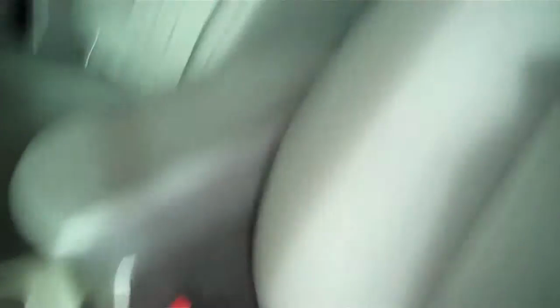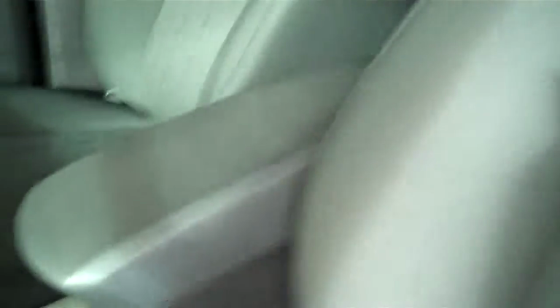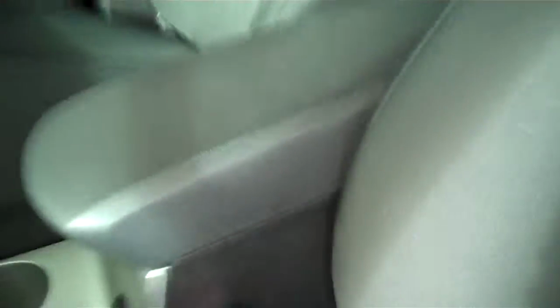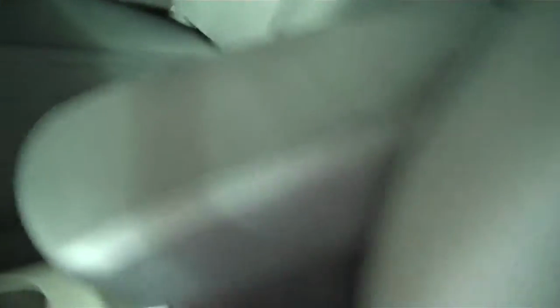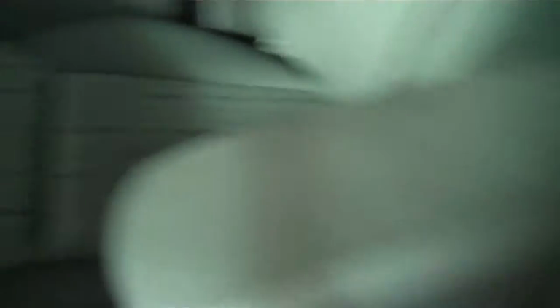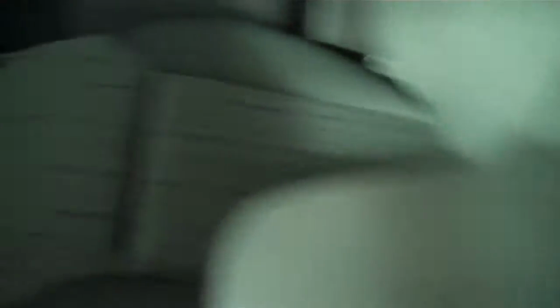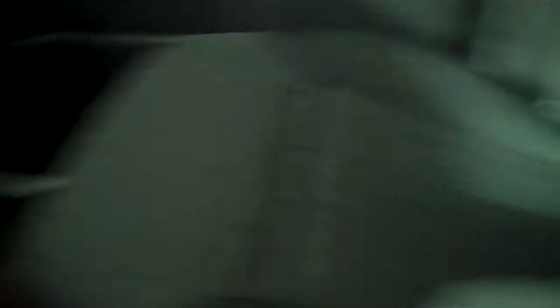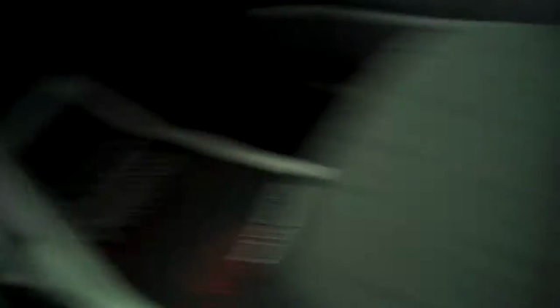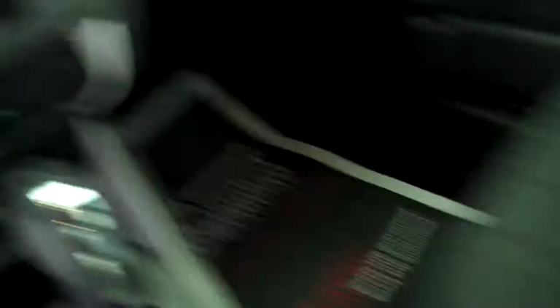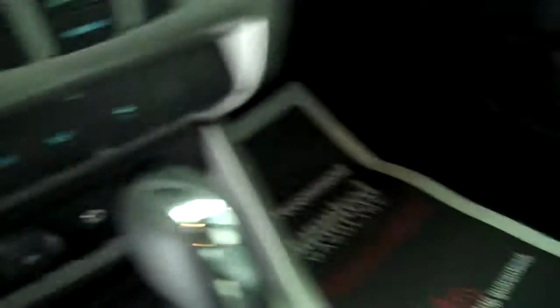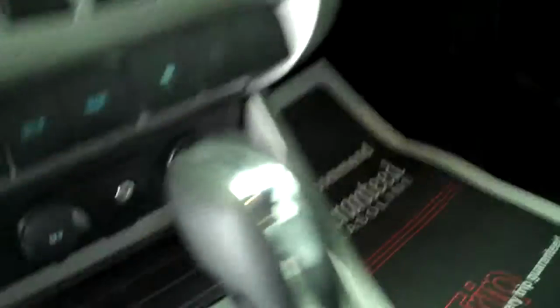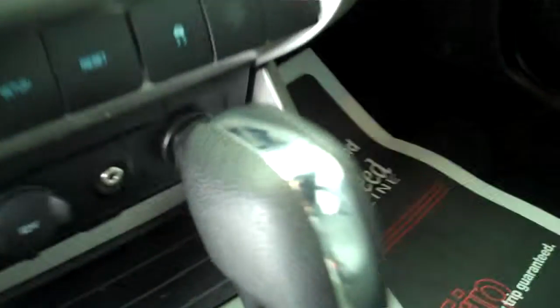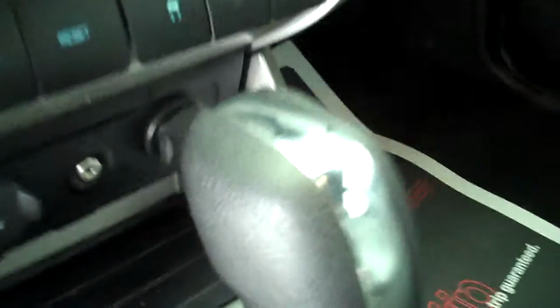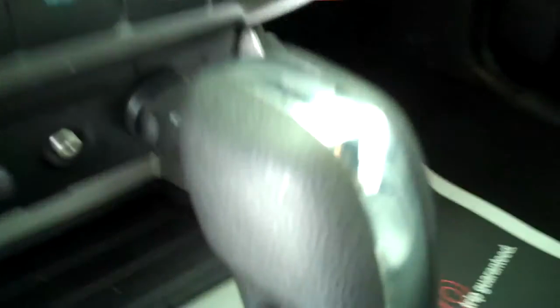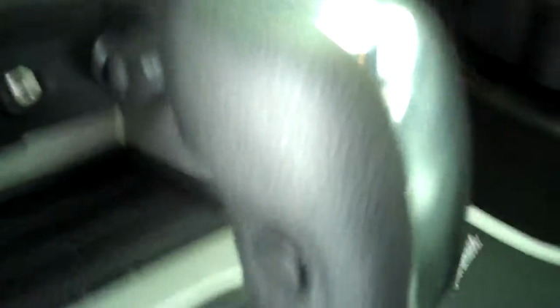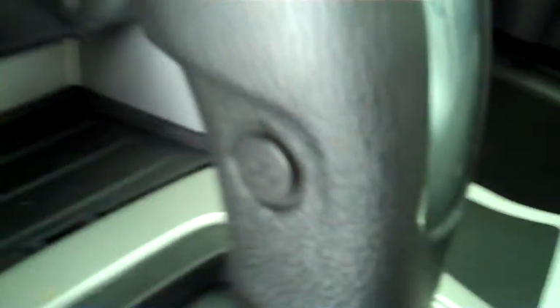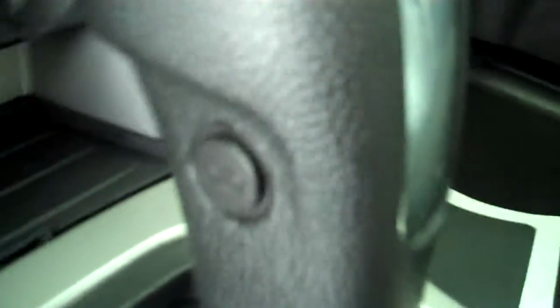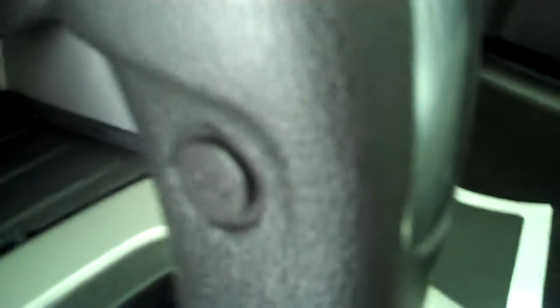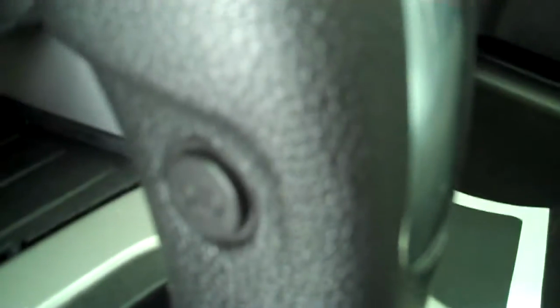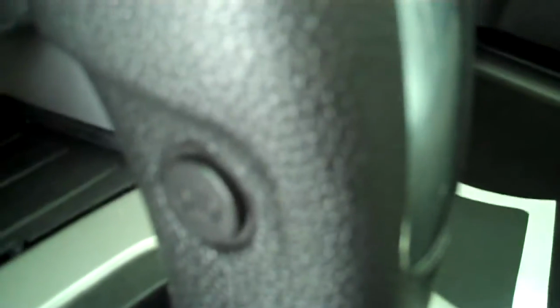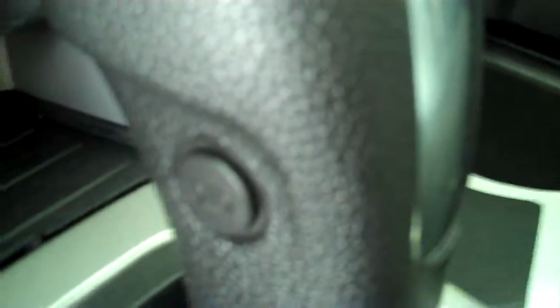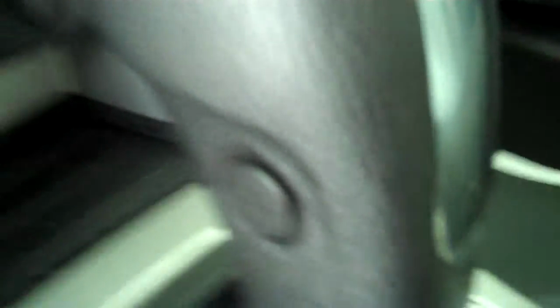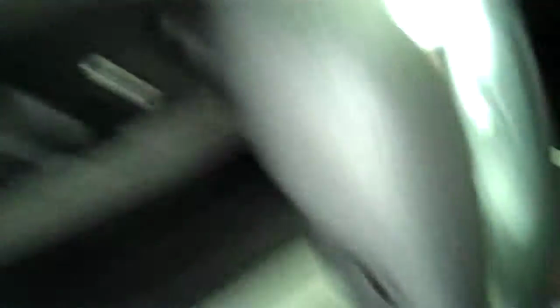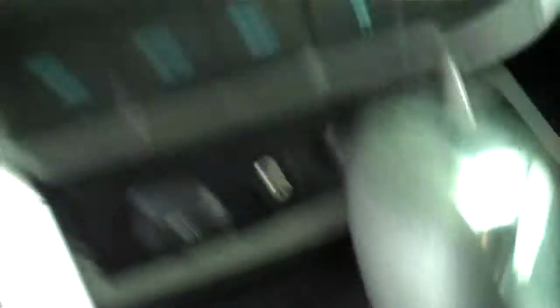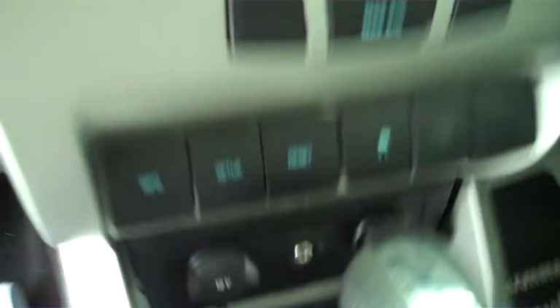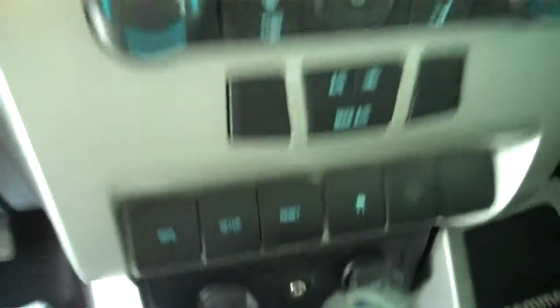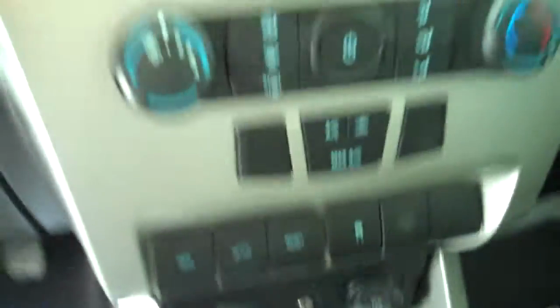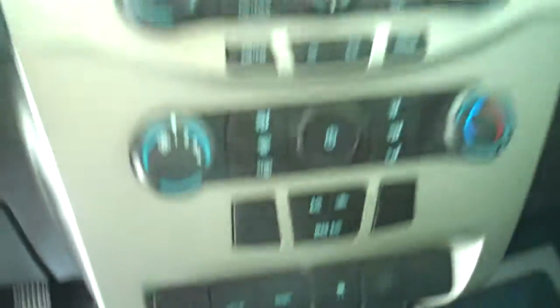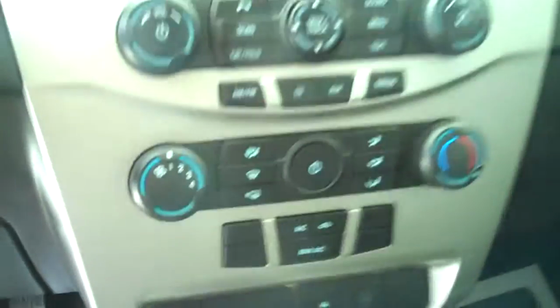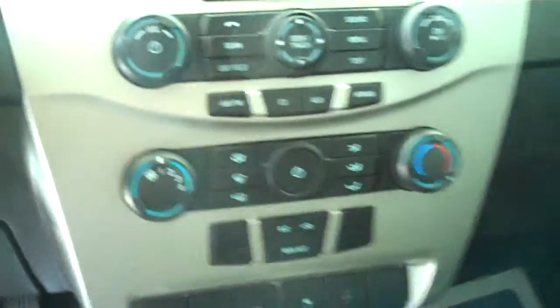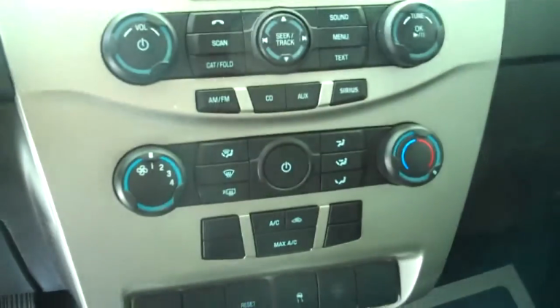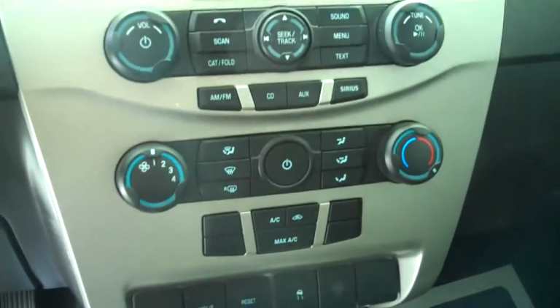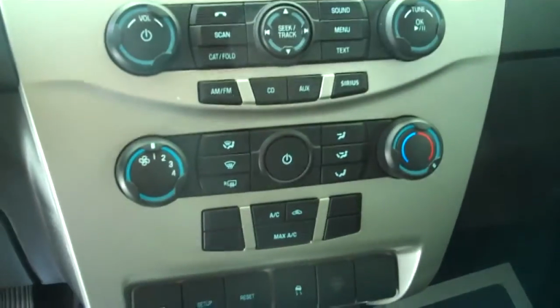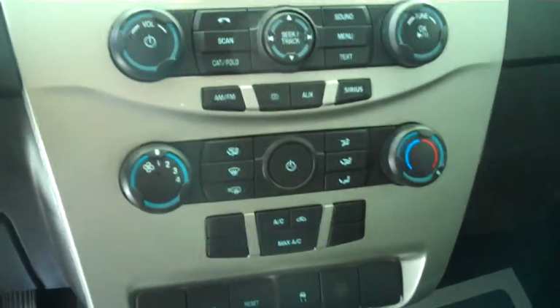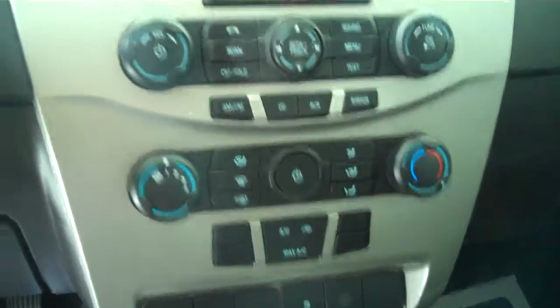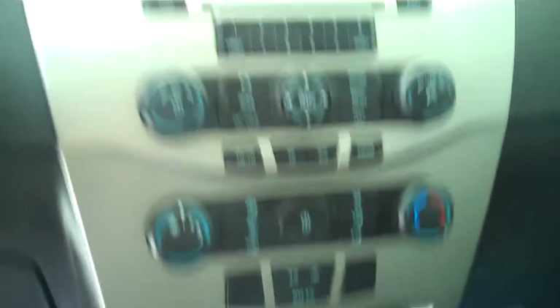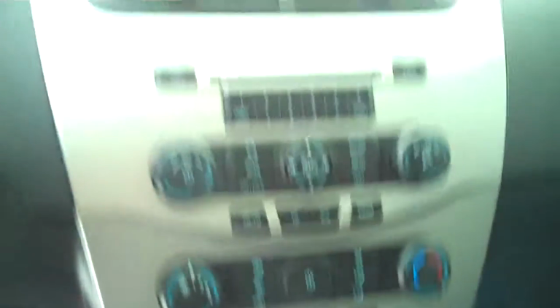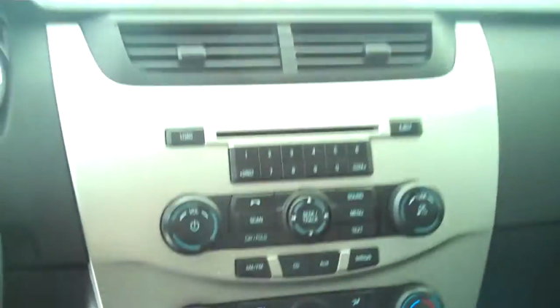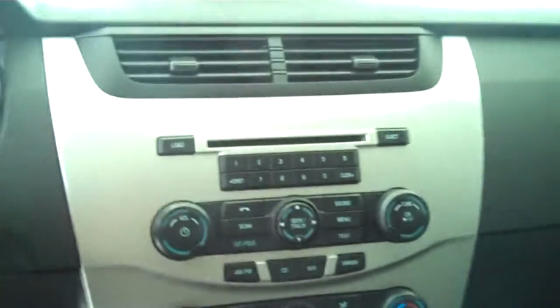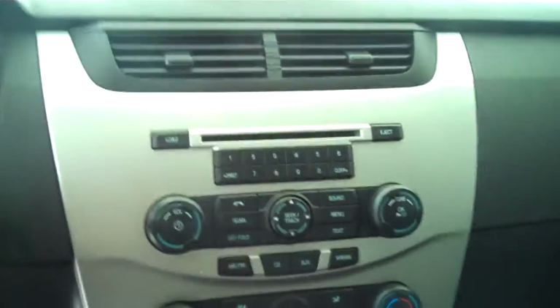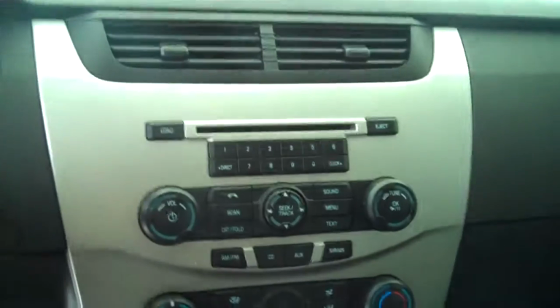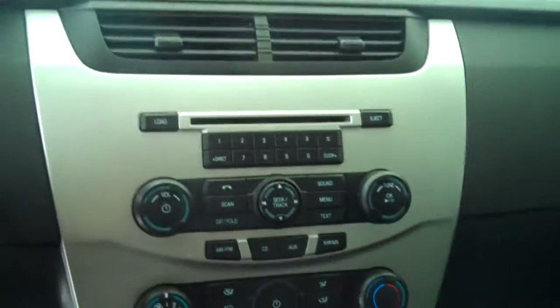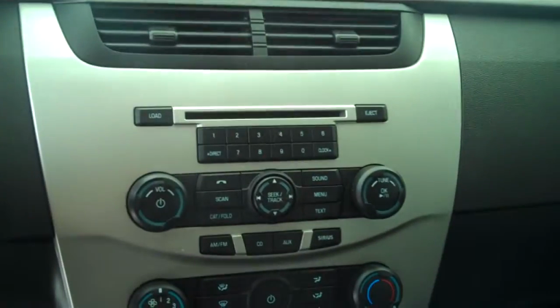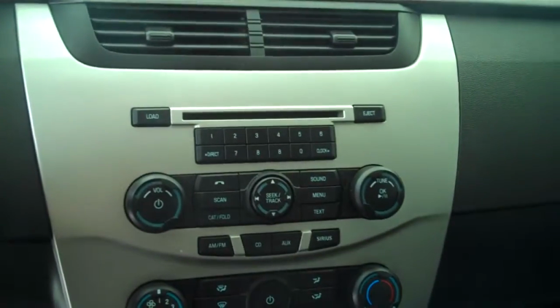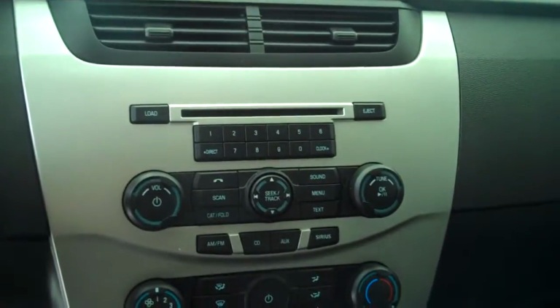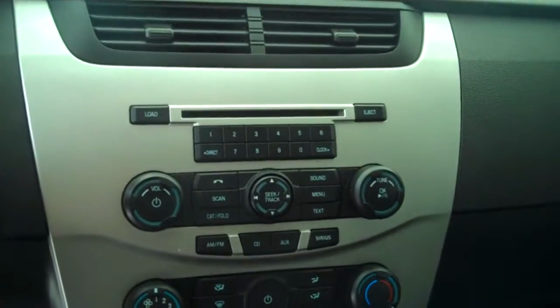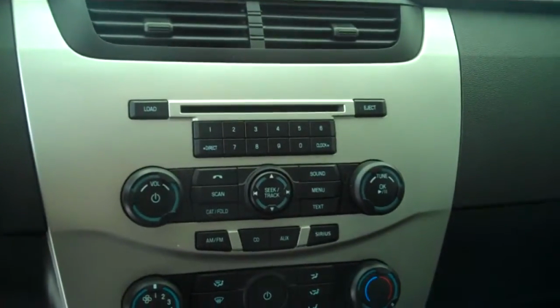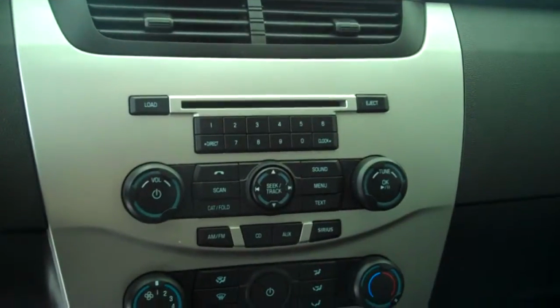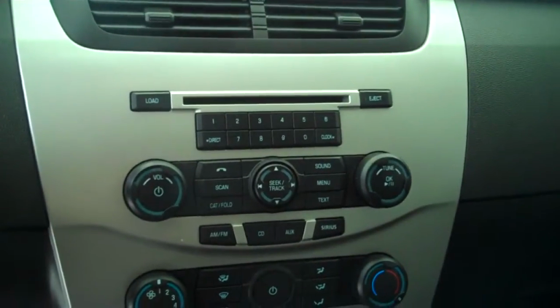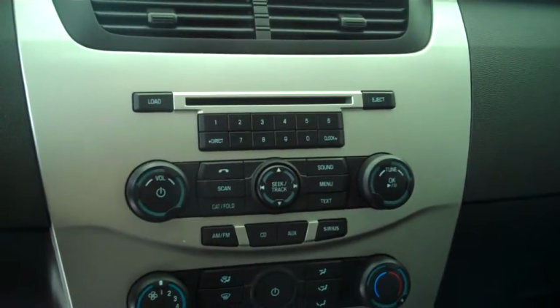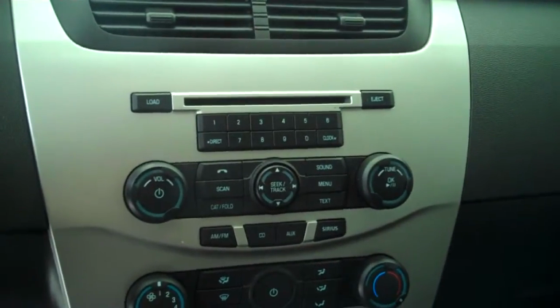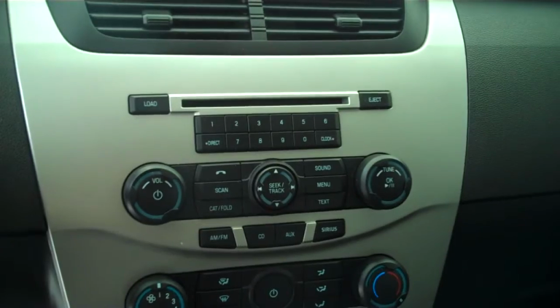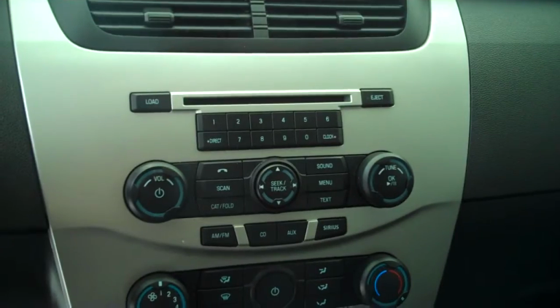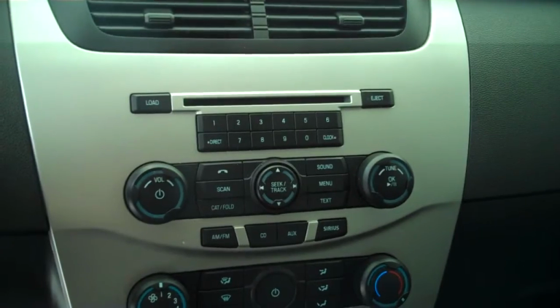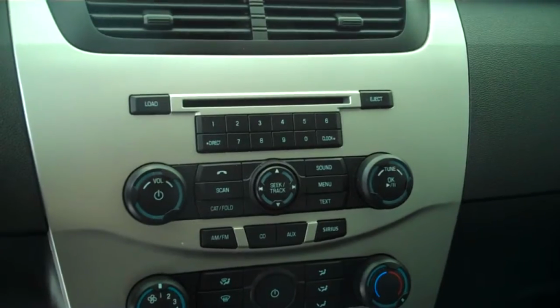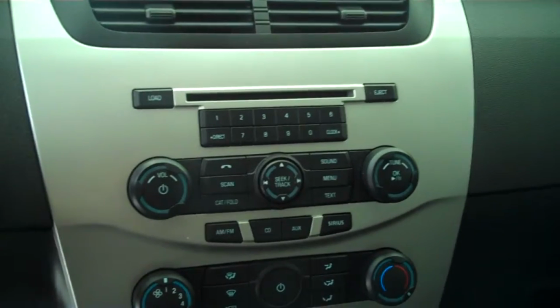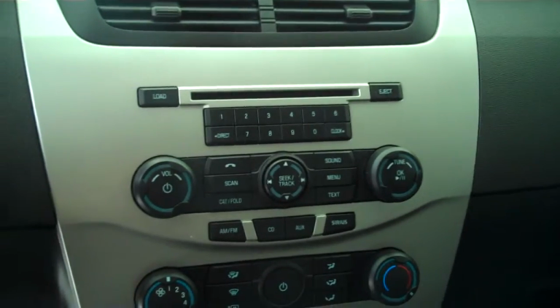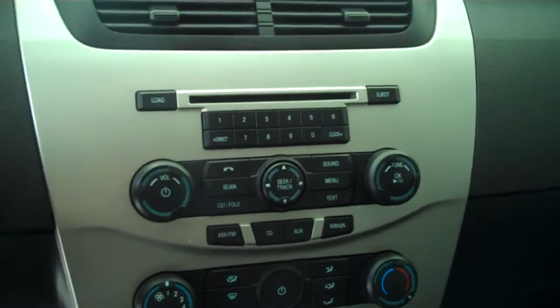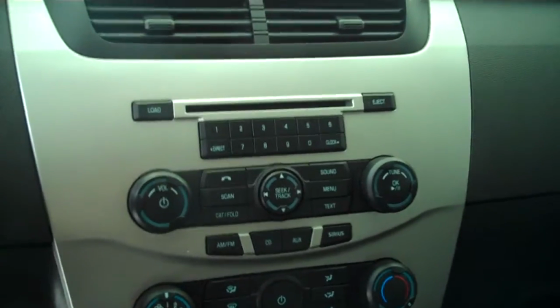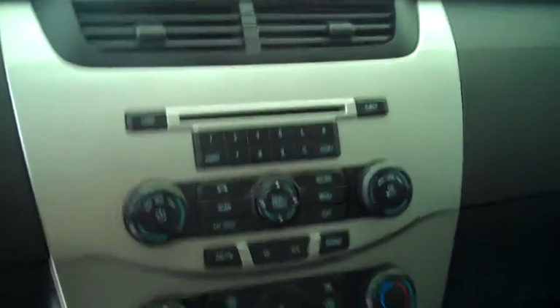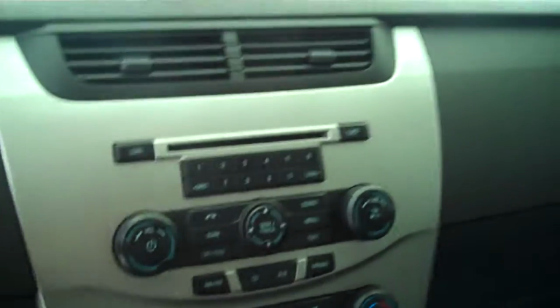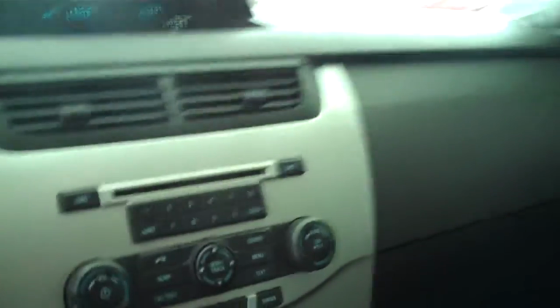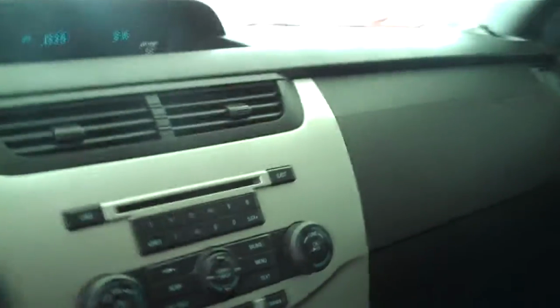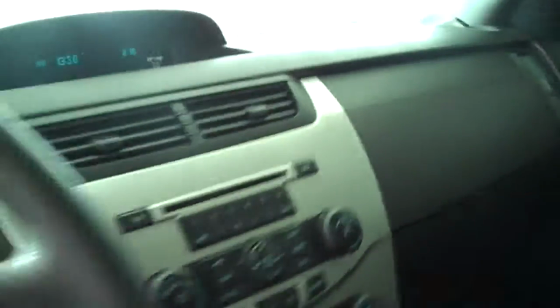Center console with storage. It is automatic with overdrive, ice cold AC, AM/FM, satellite, CD, and MP3 player.